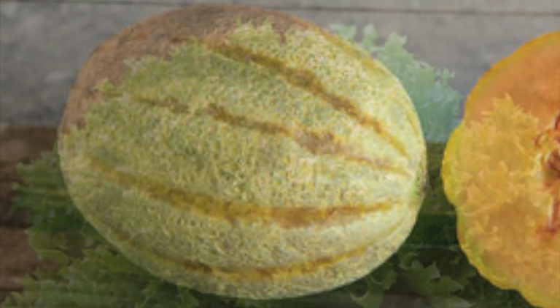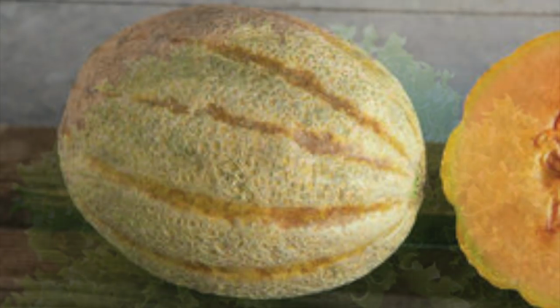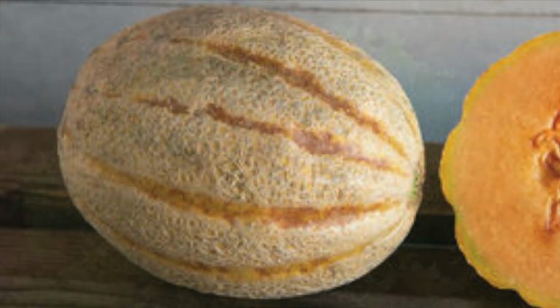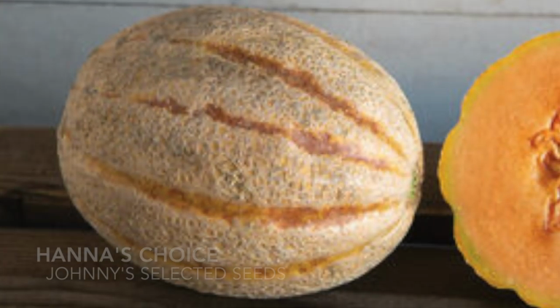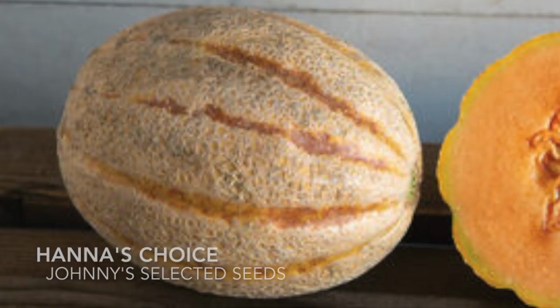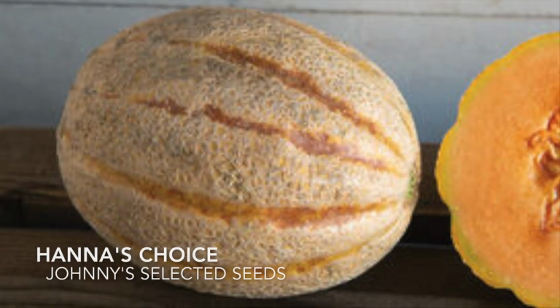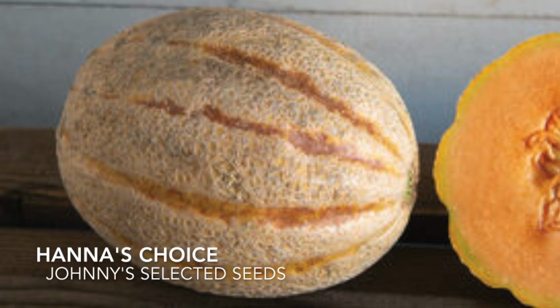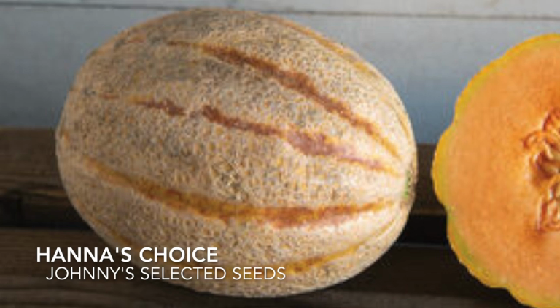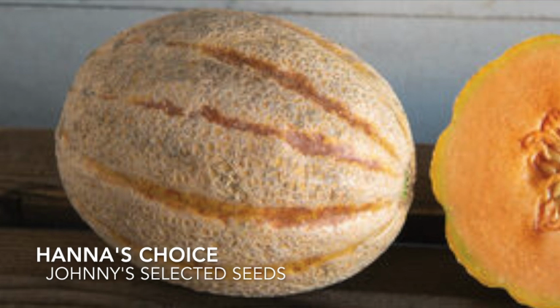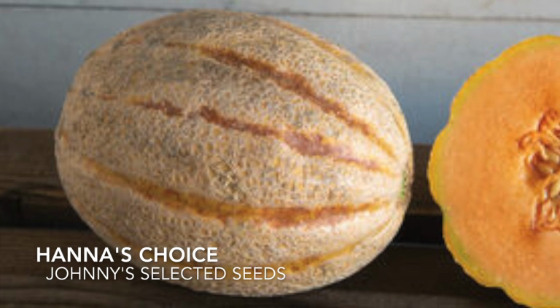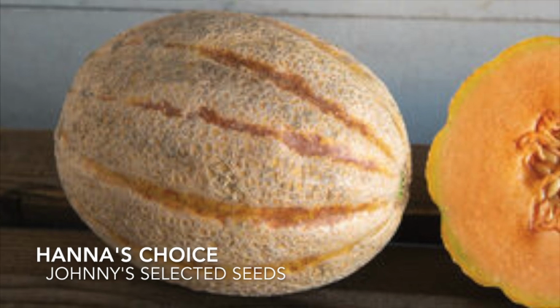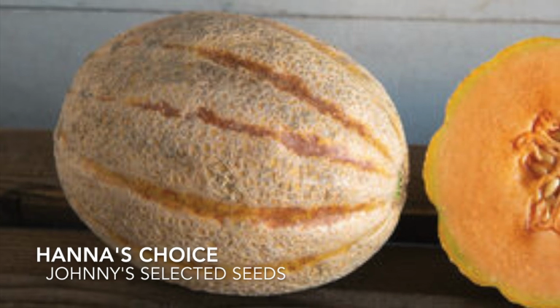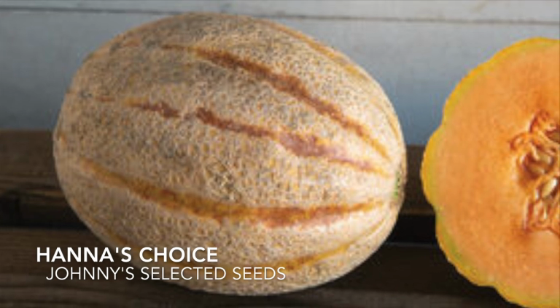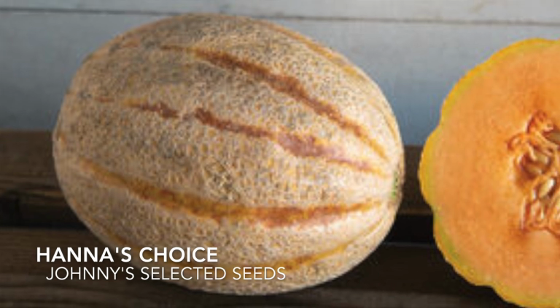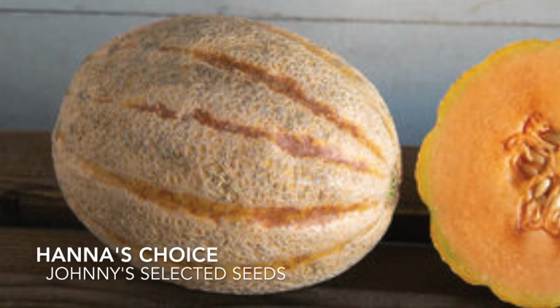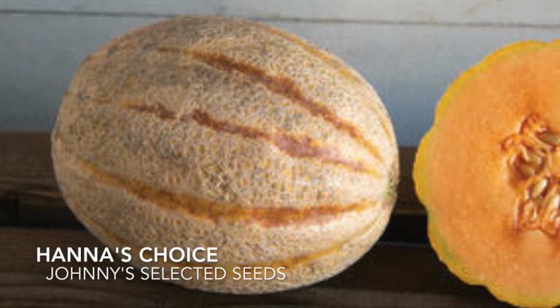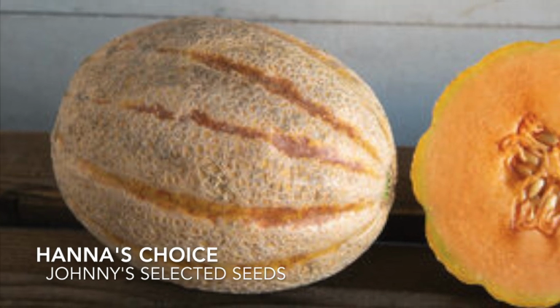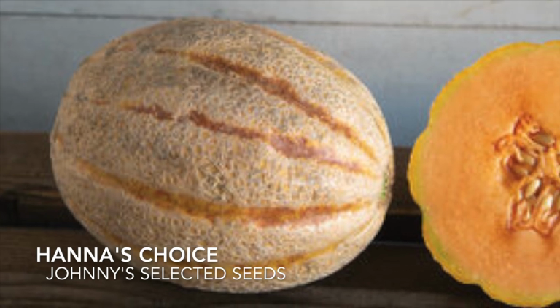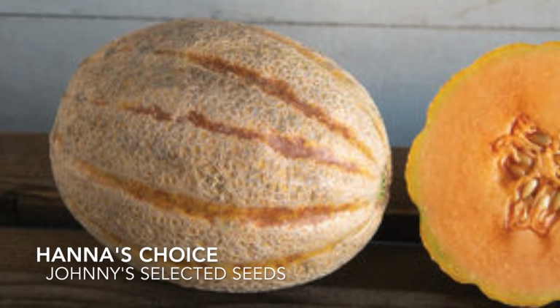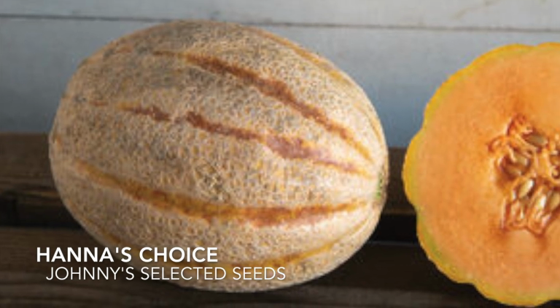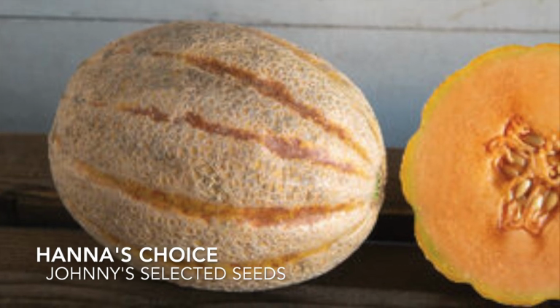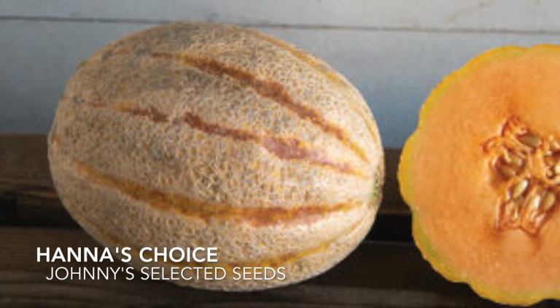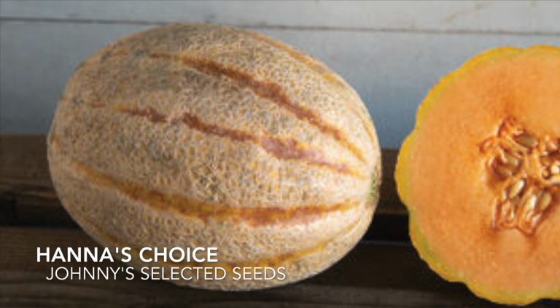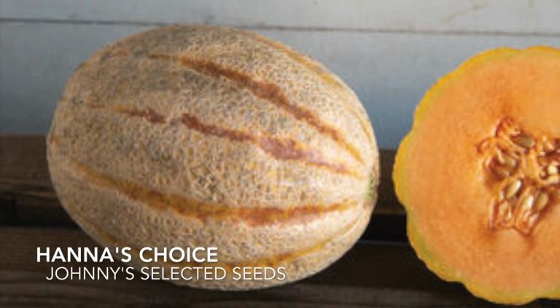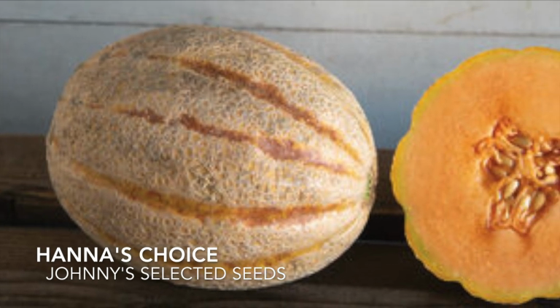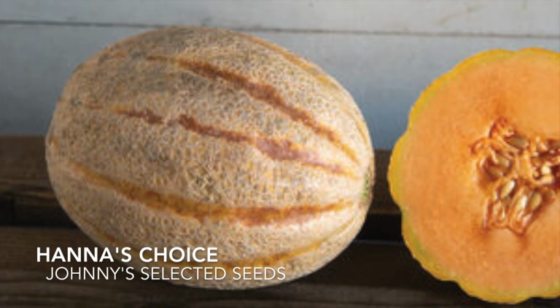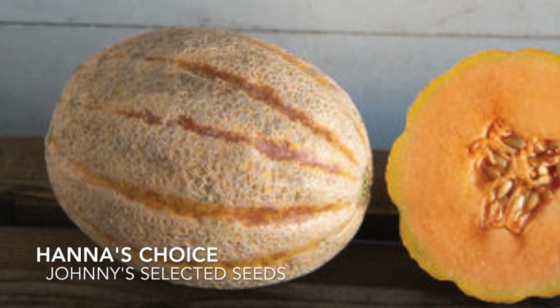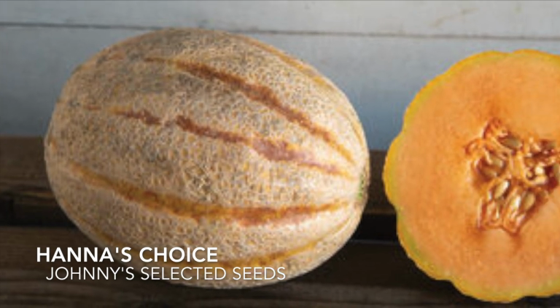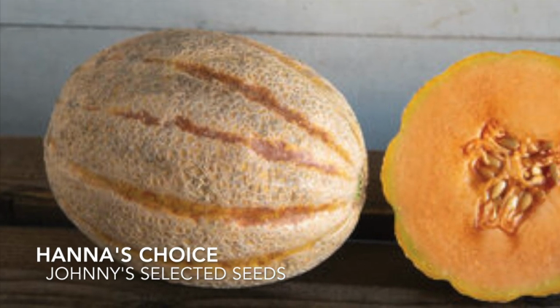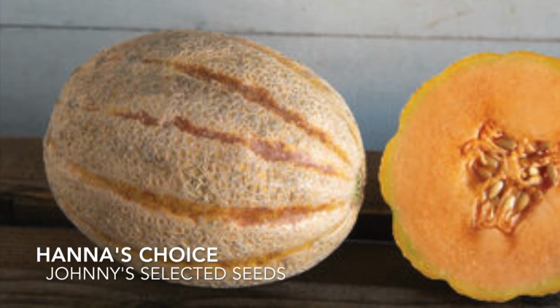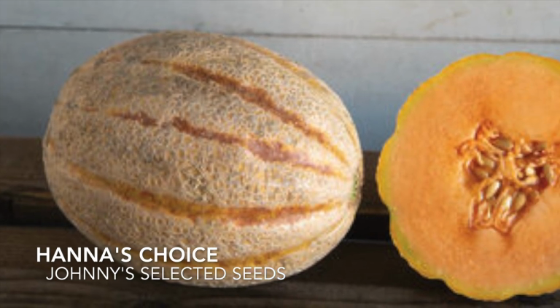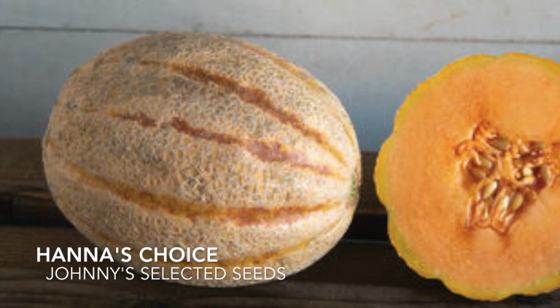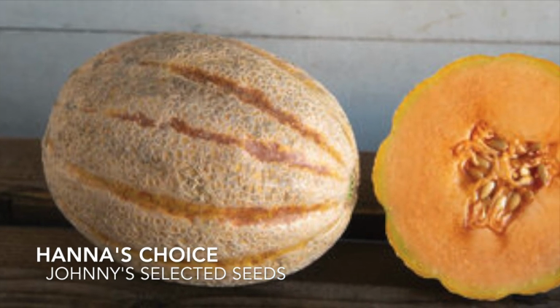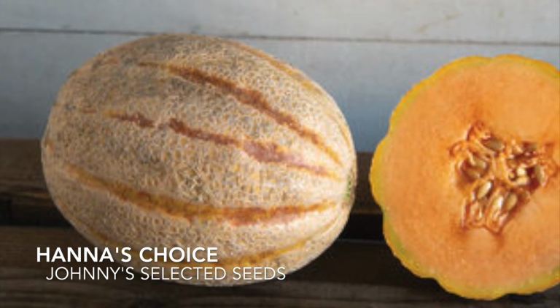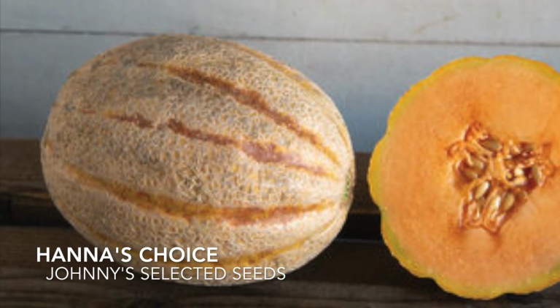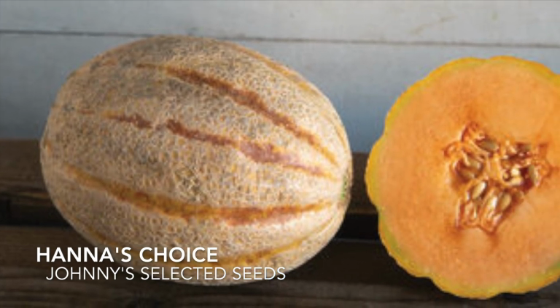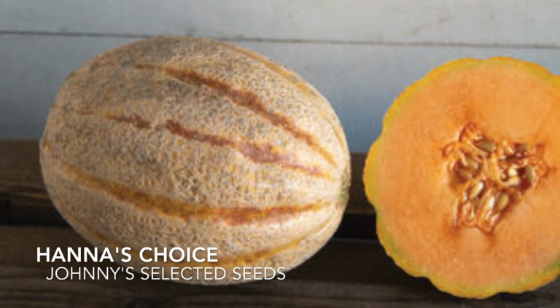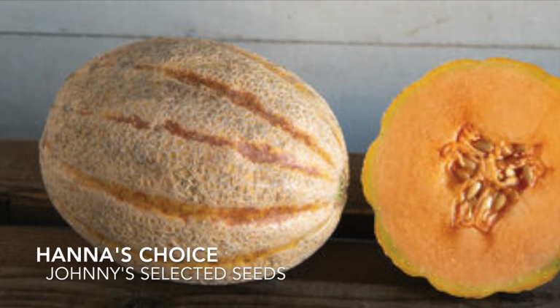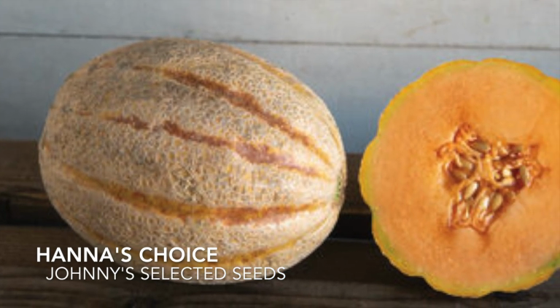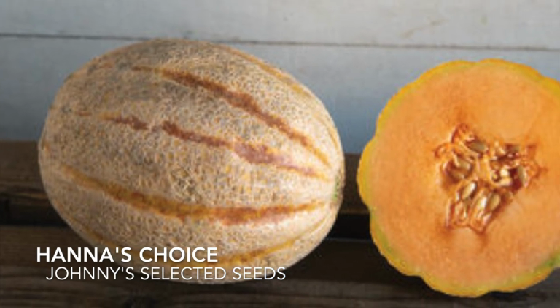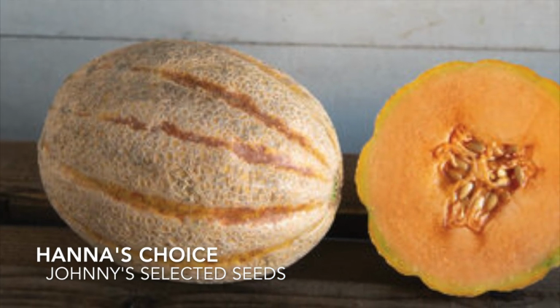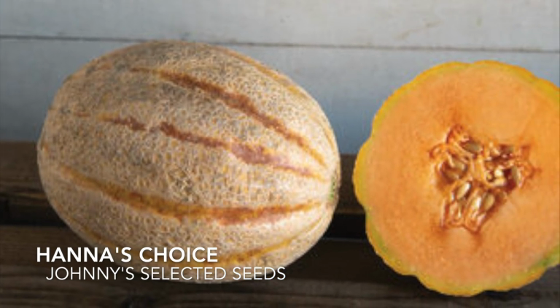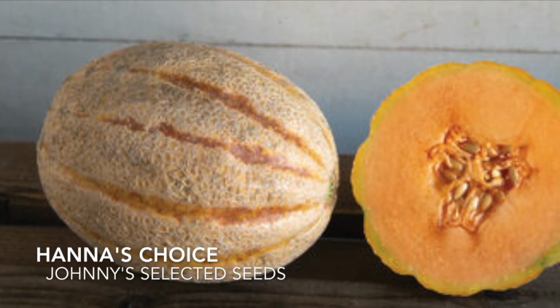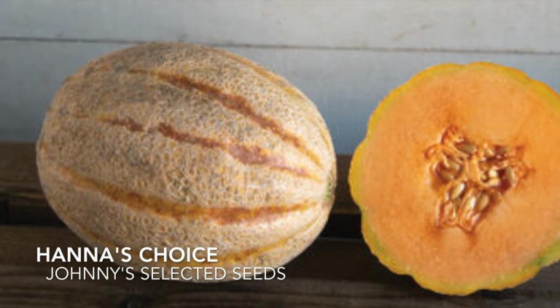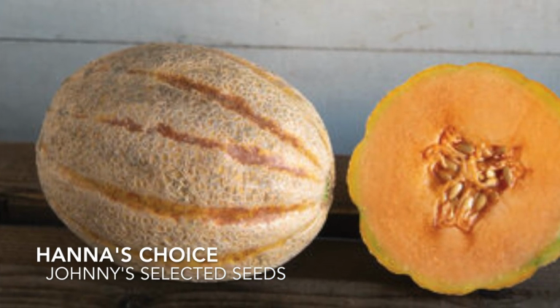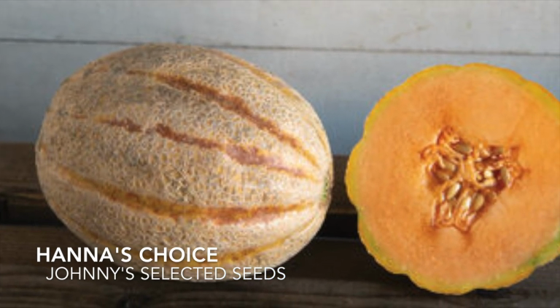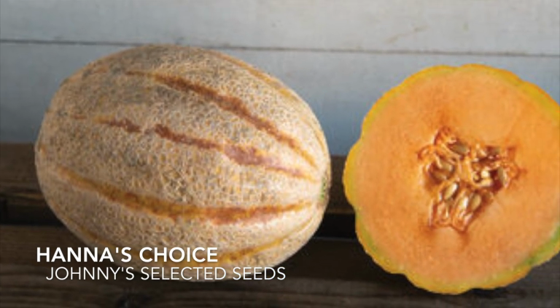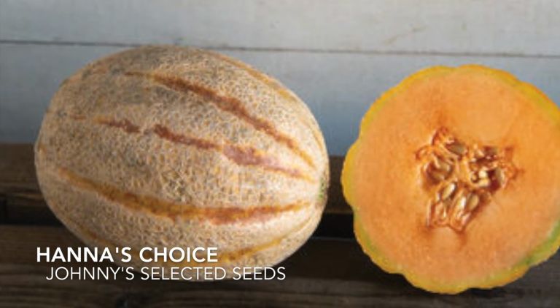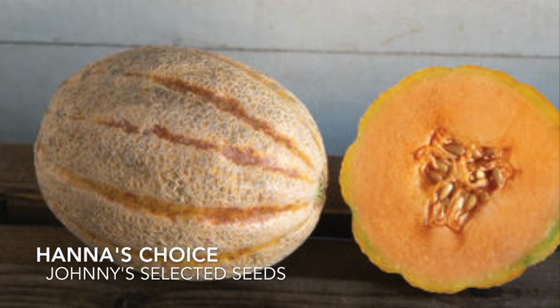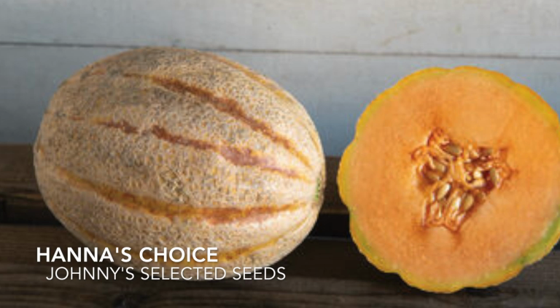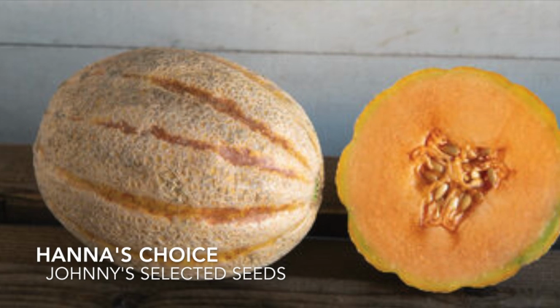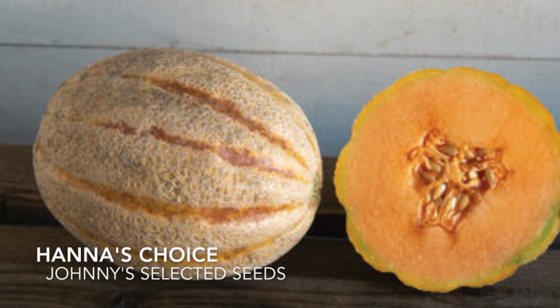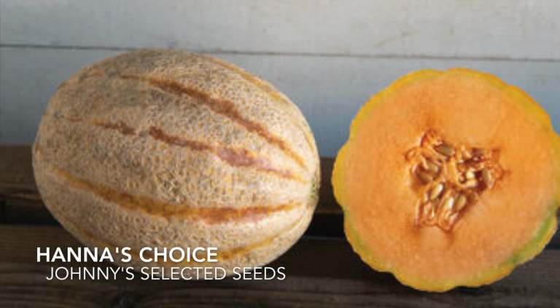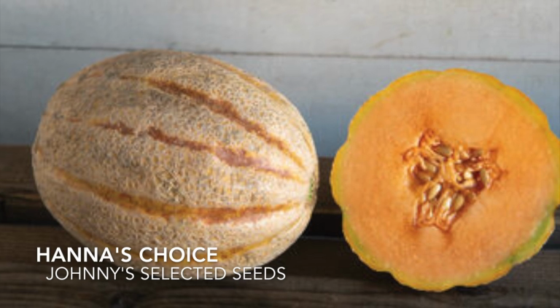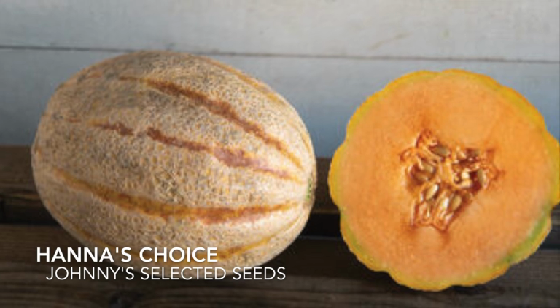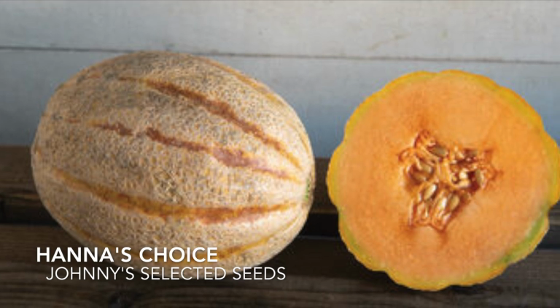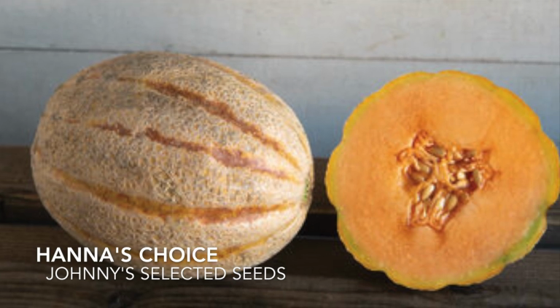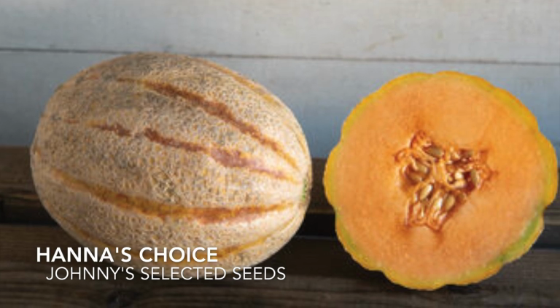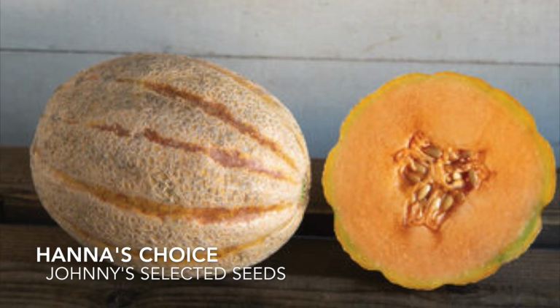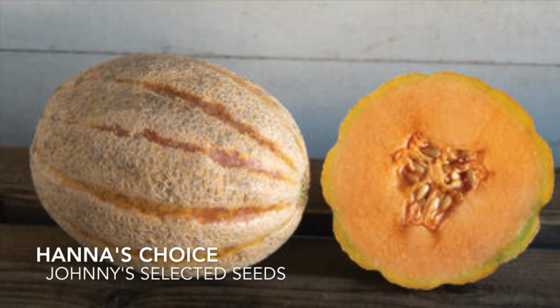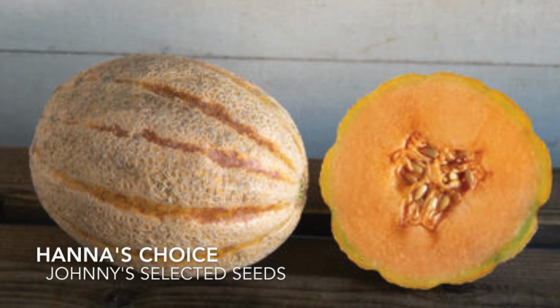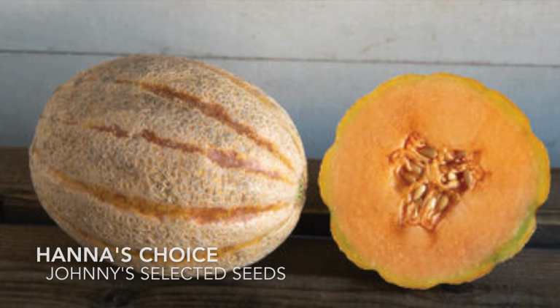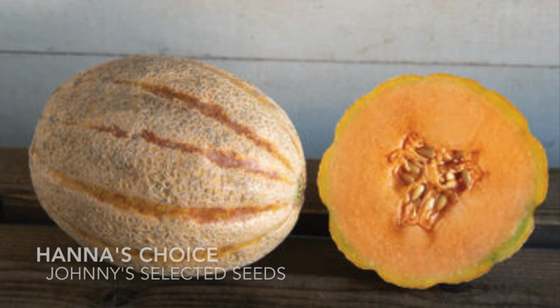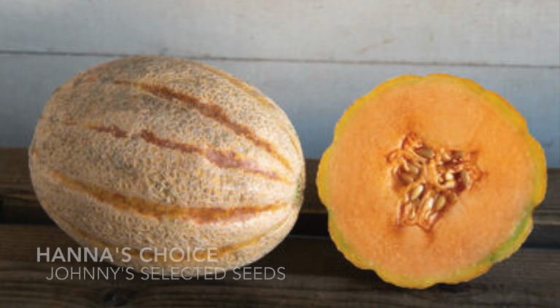This melon is disease resistant. It has three to five pound fruits and it's very sweet and full of flavor.